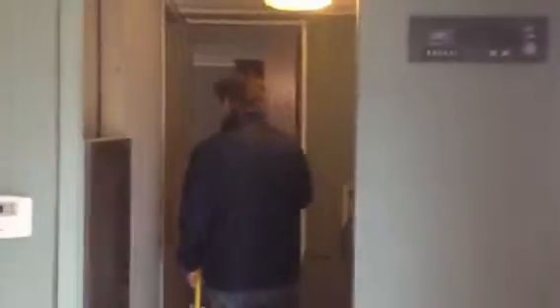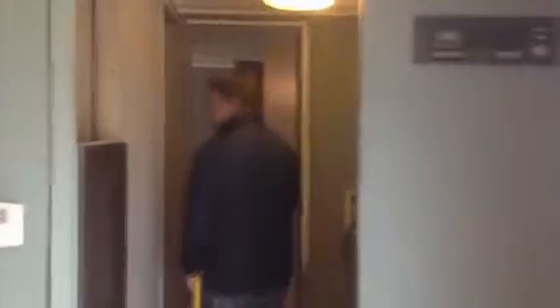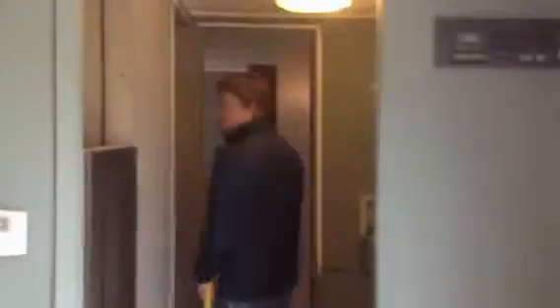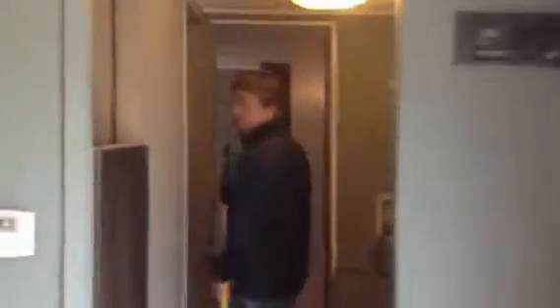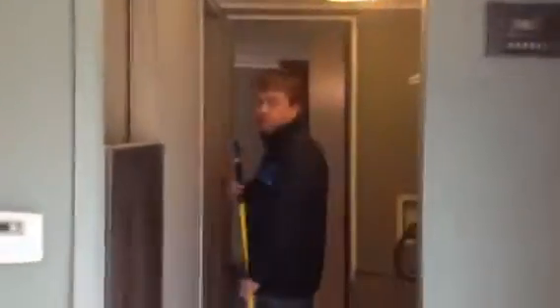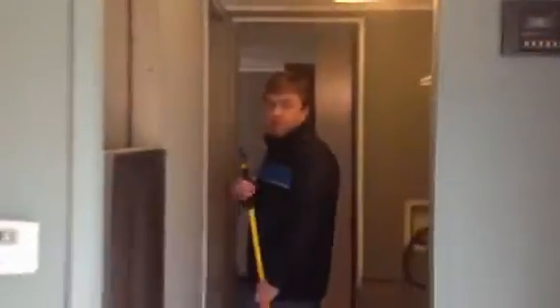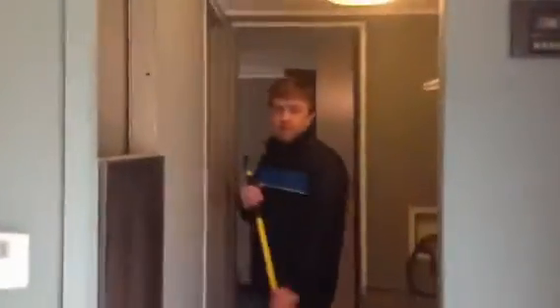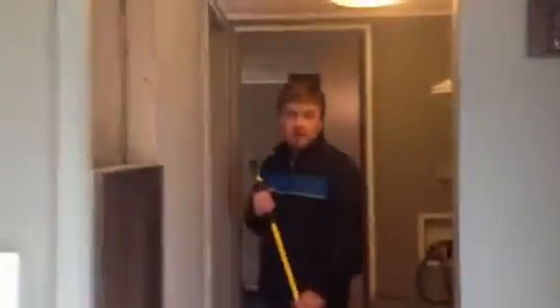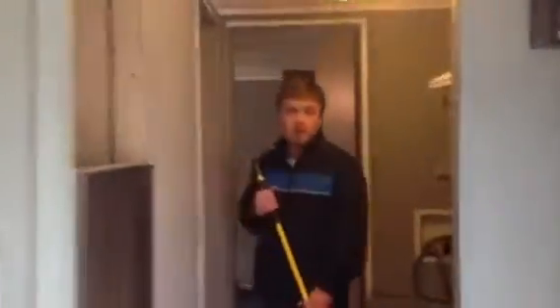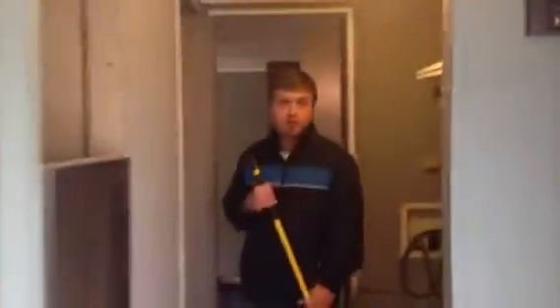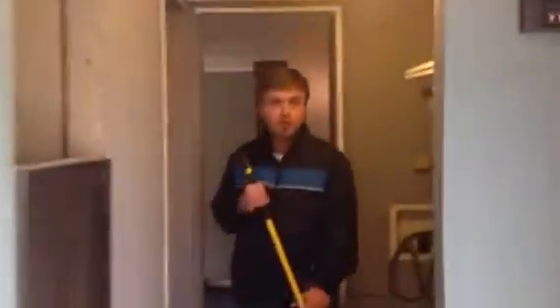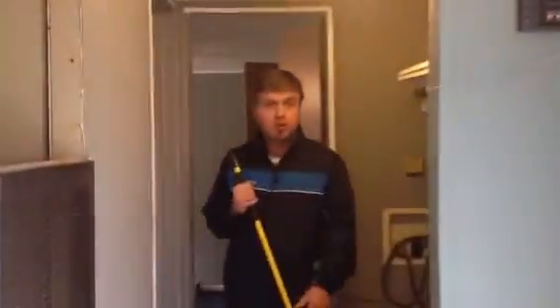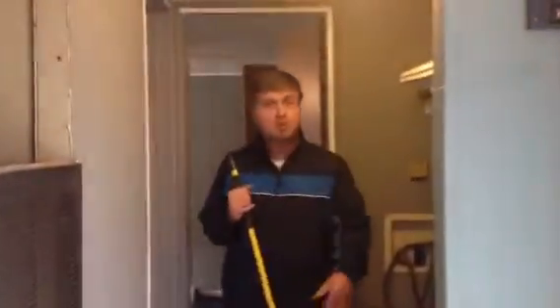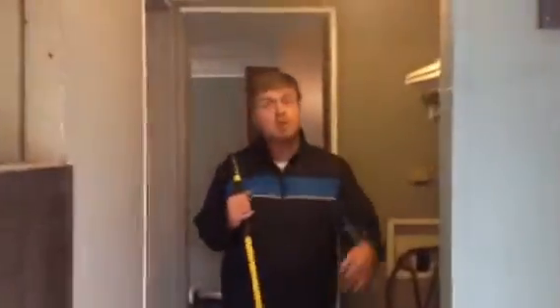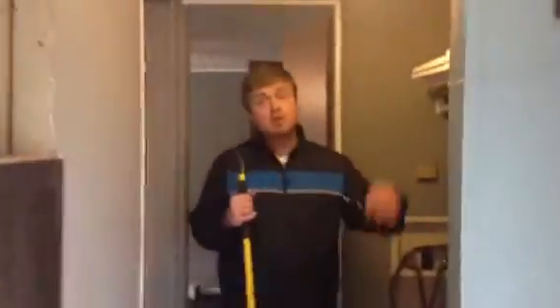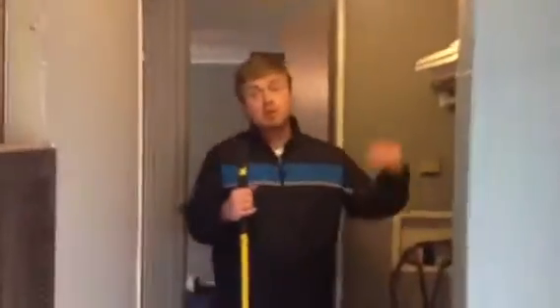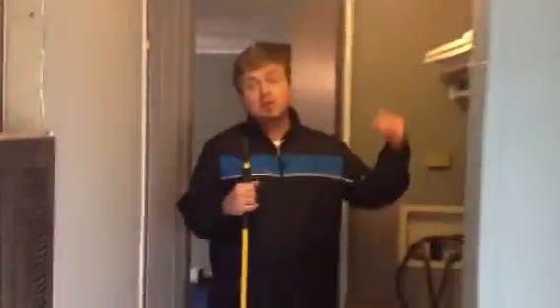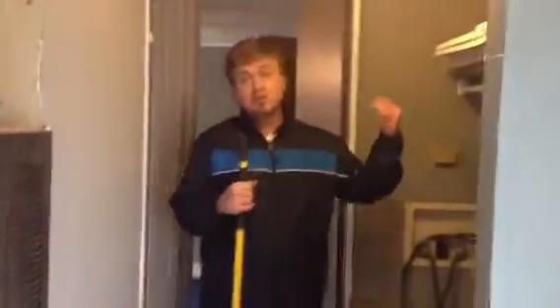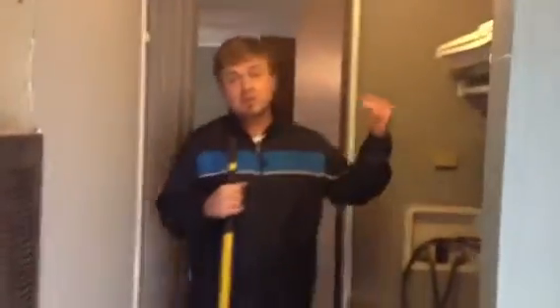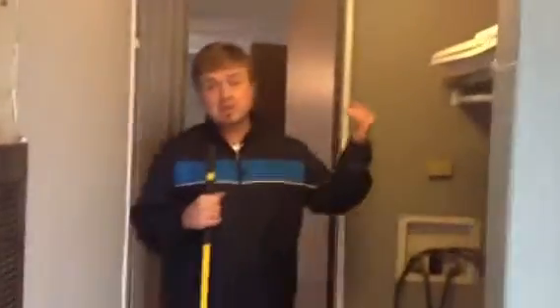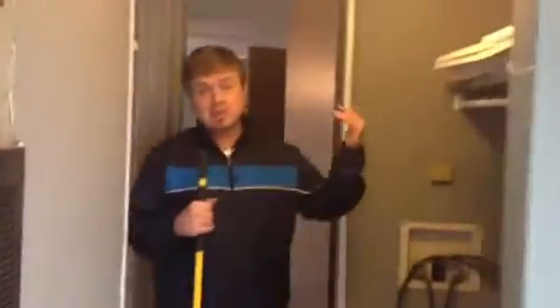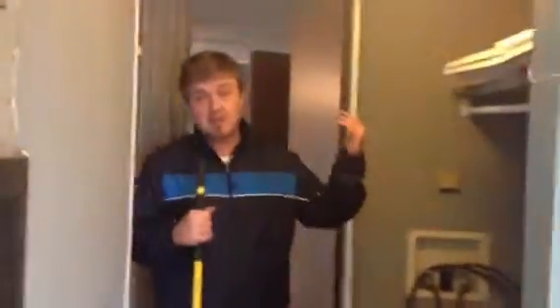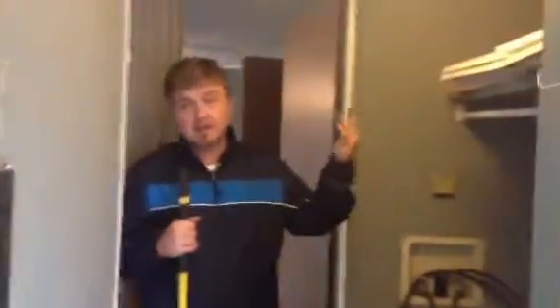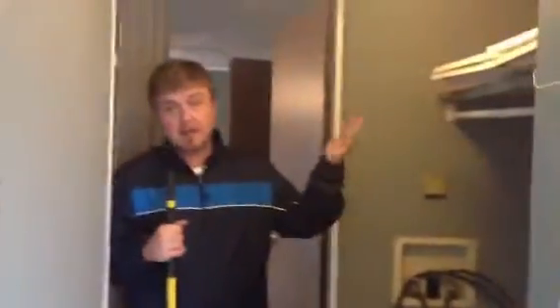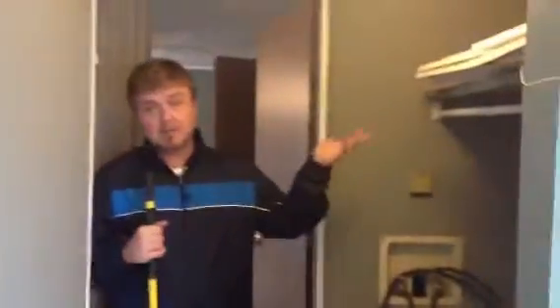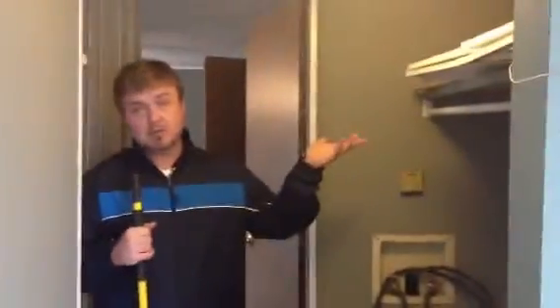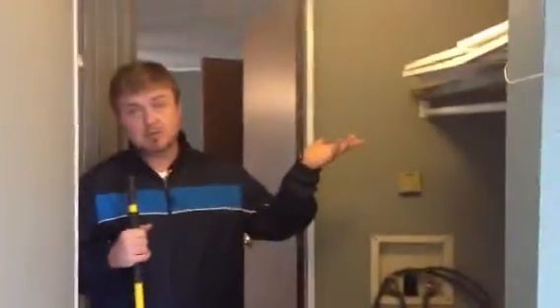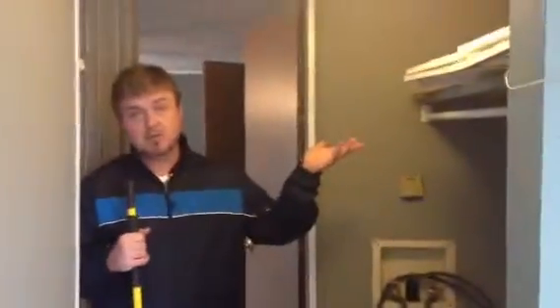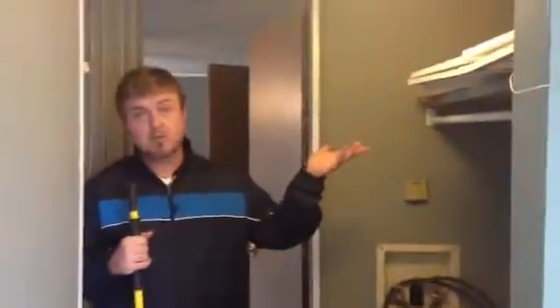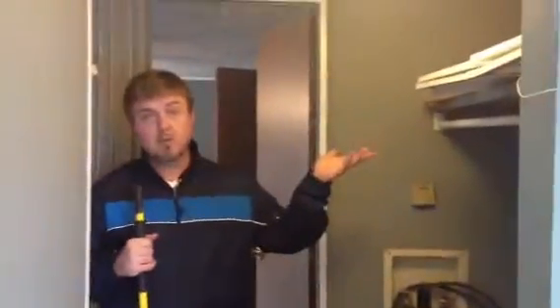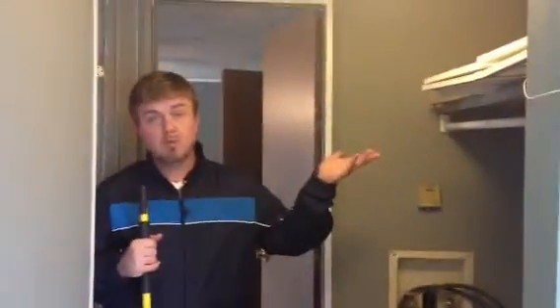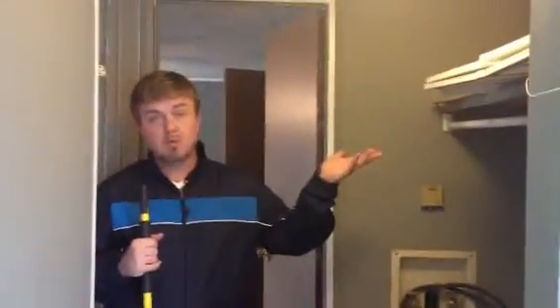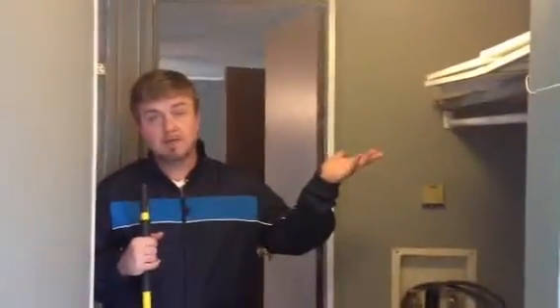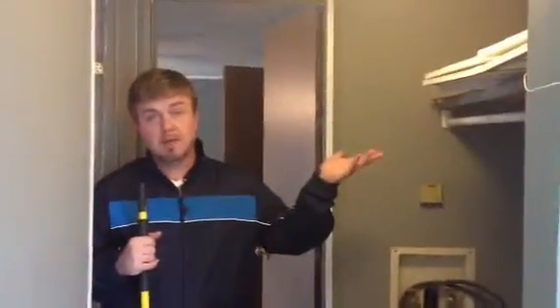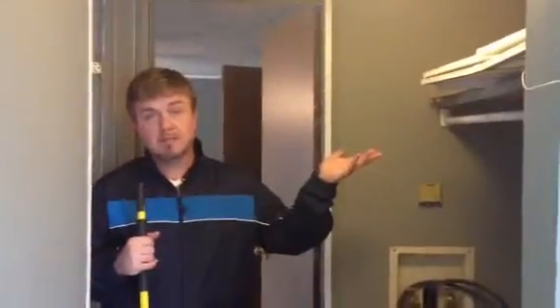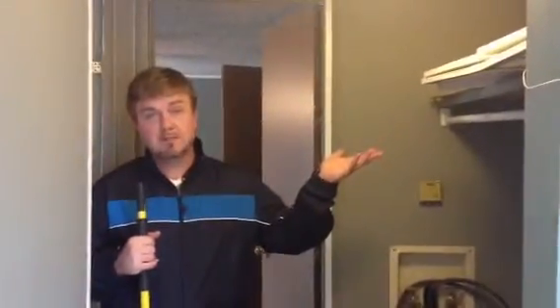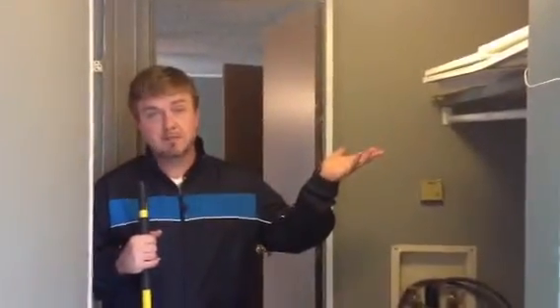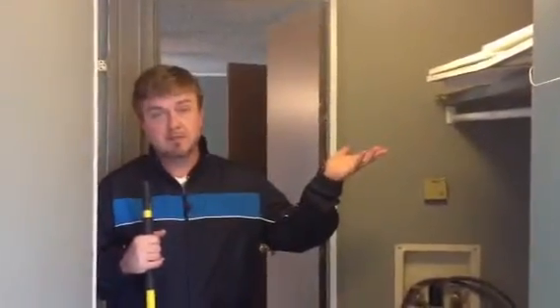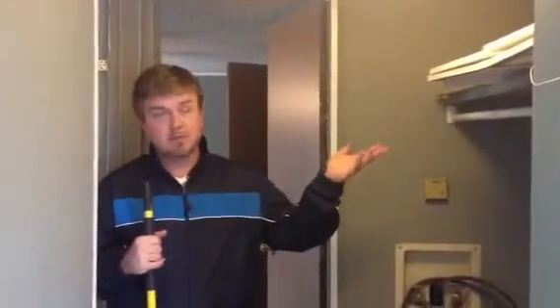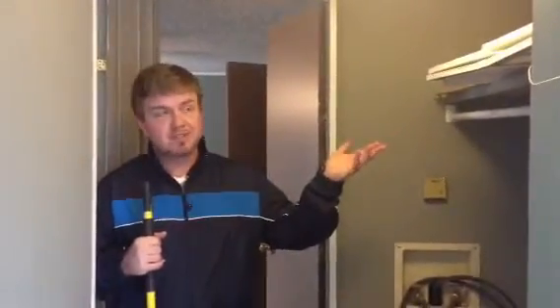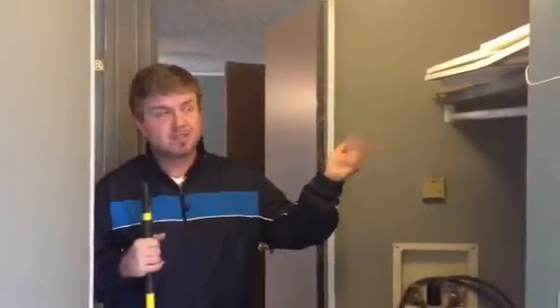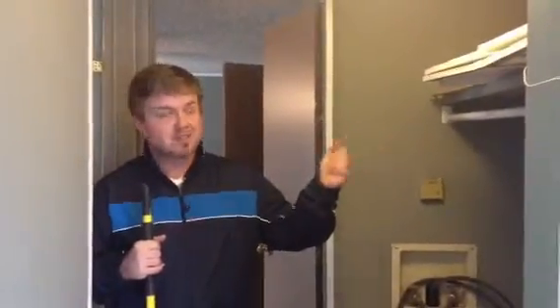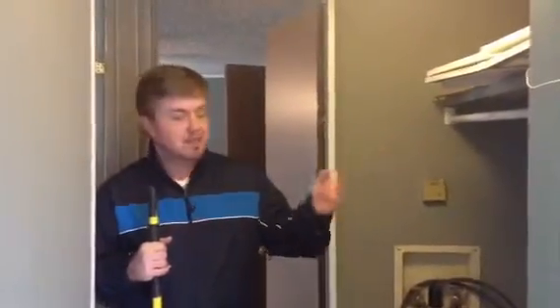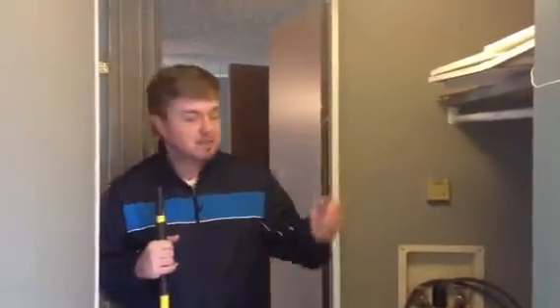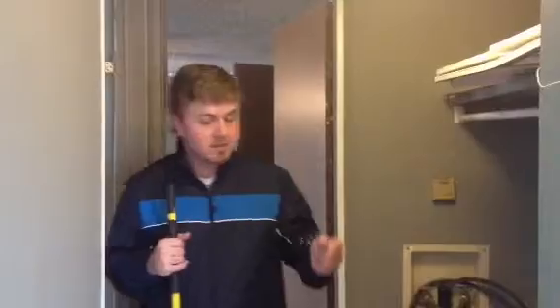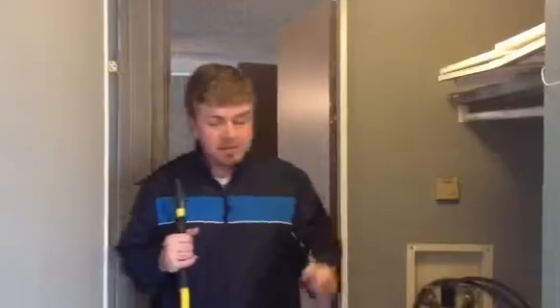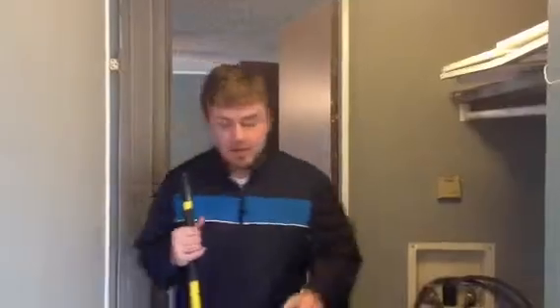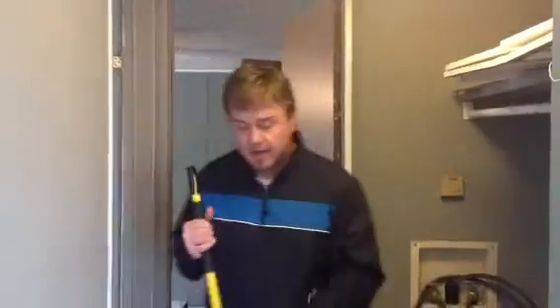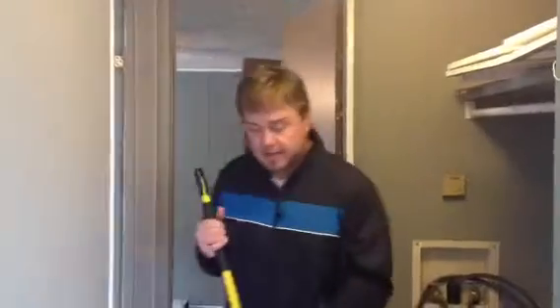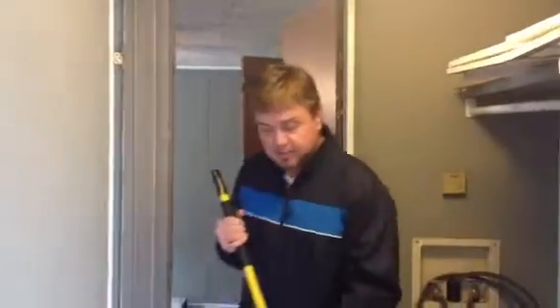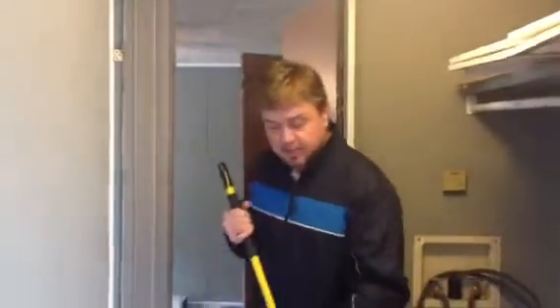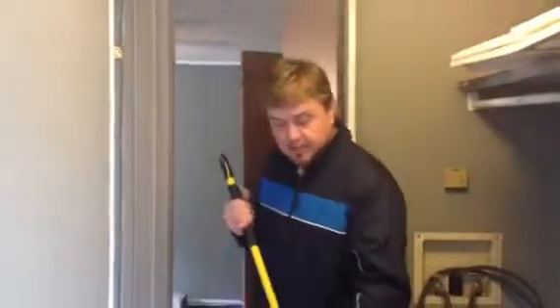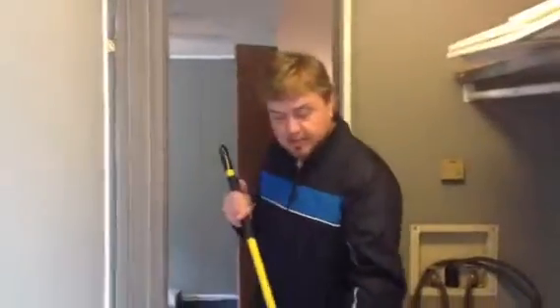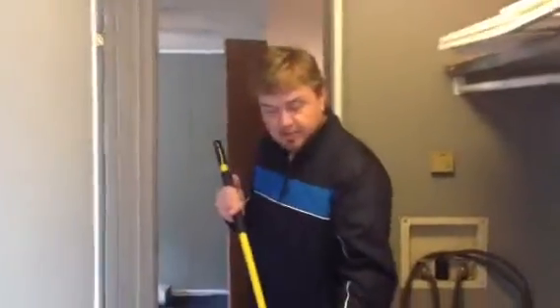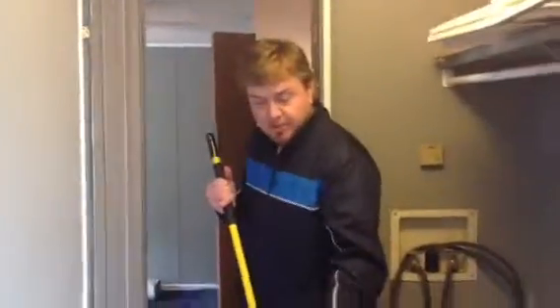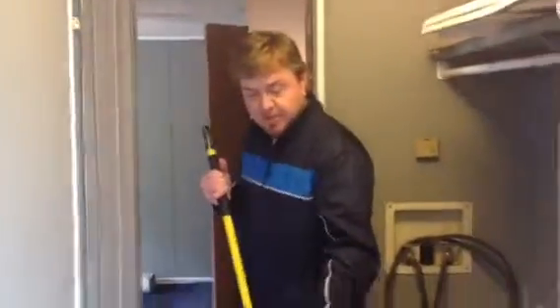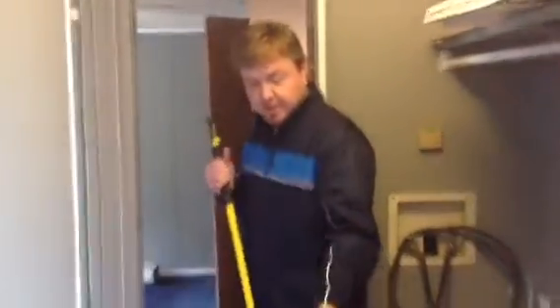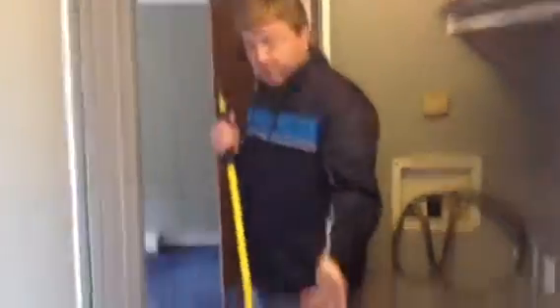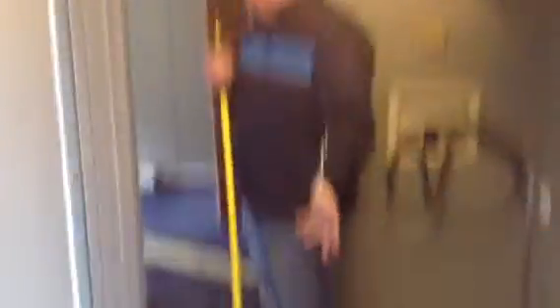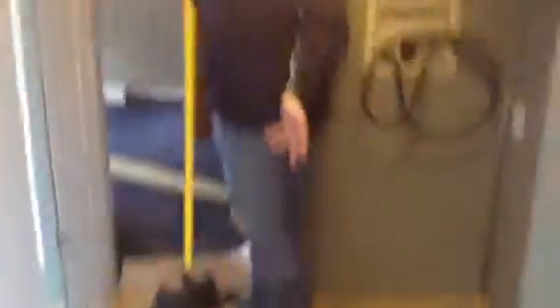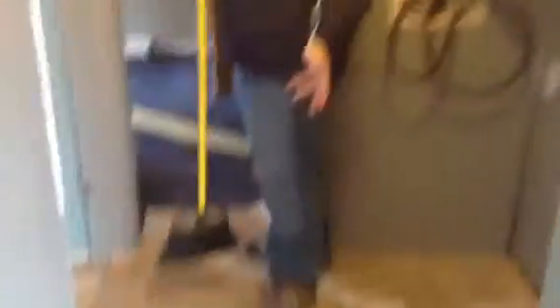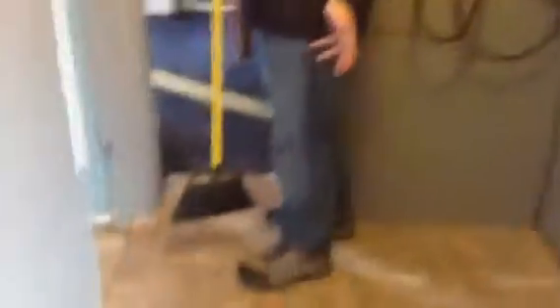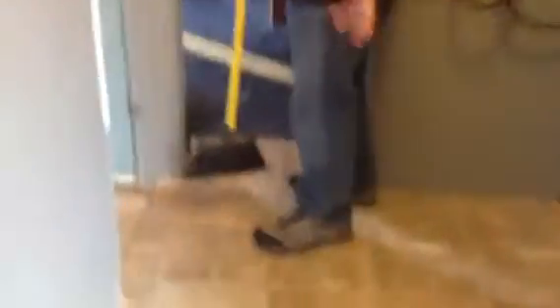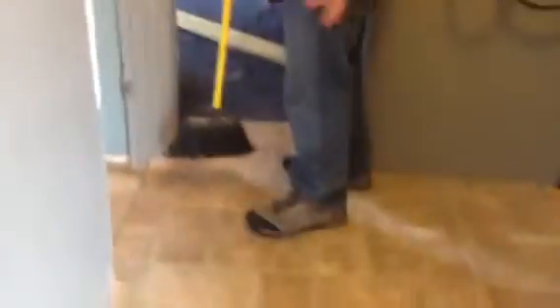We've improved the laundry room. We're going to install cabinetry for more space for the new tenant, as well as put in a new tile floor.